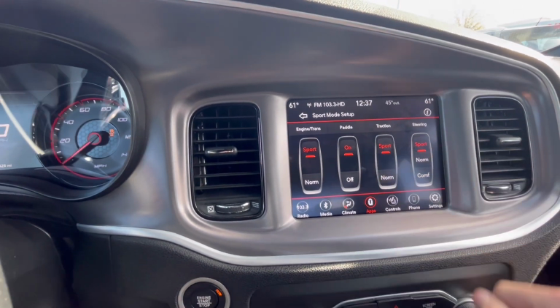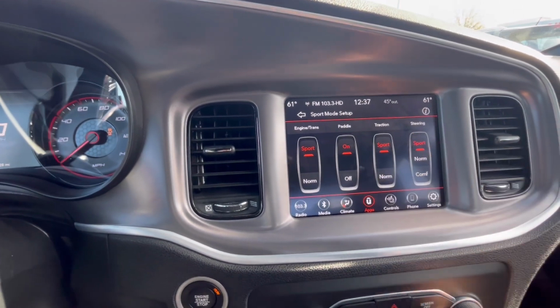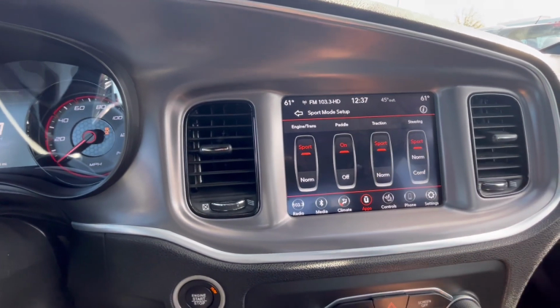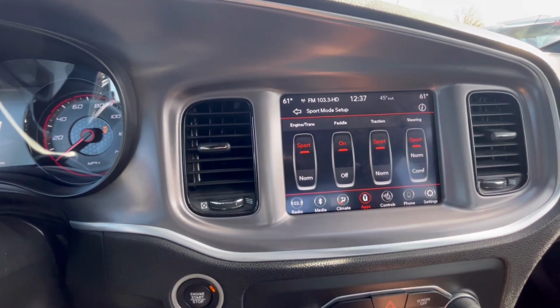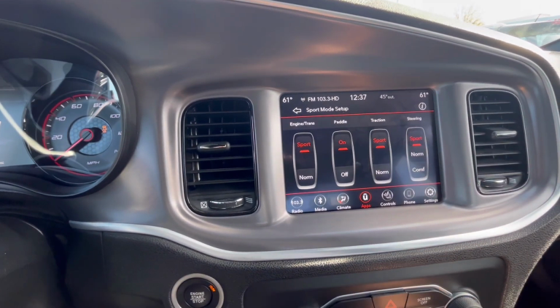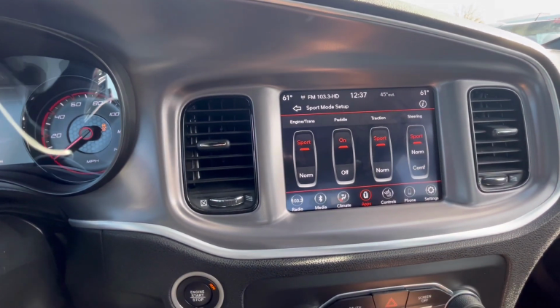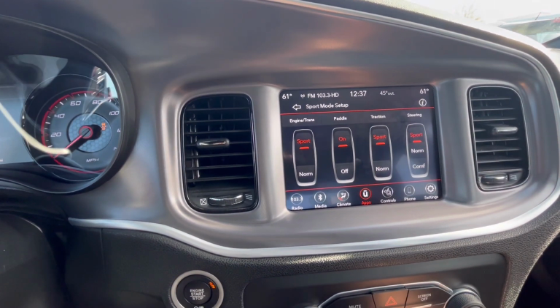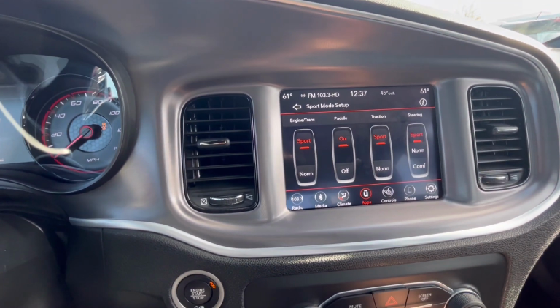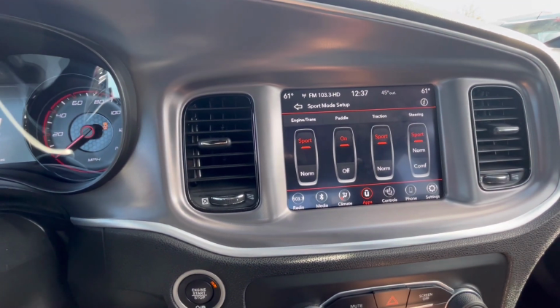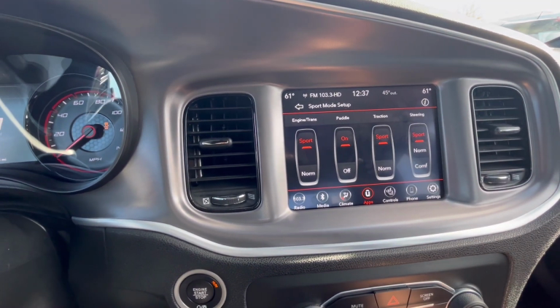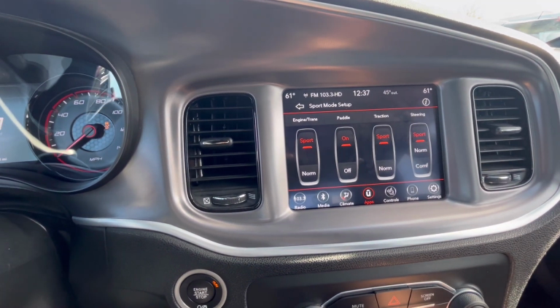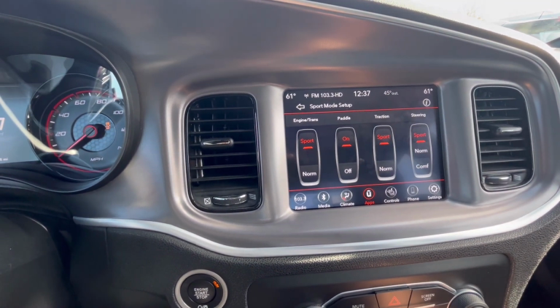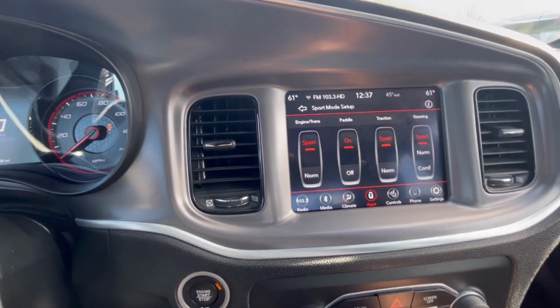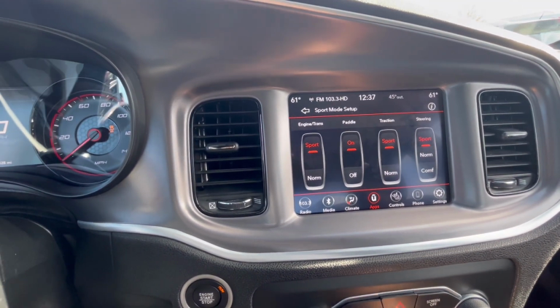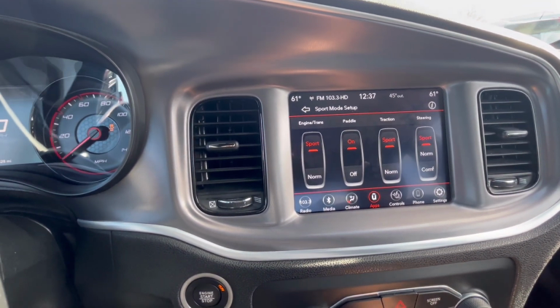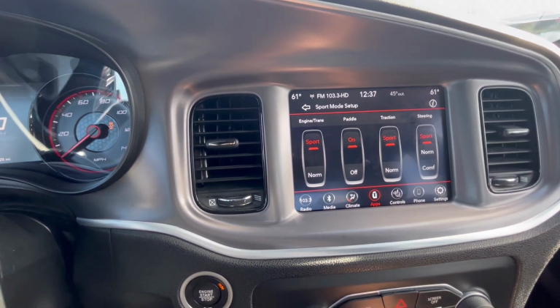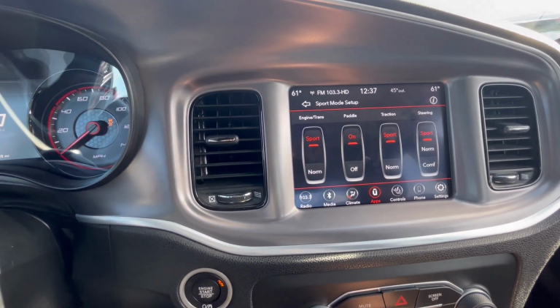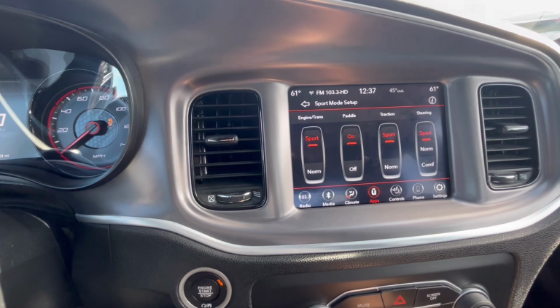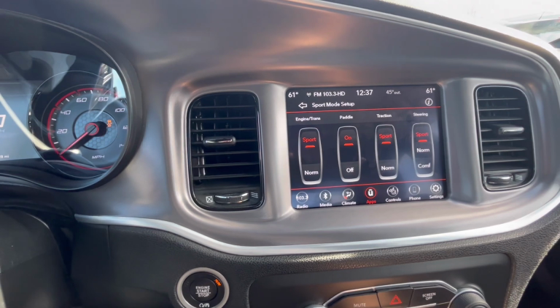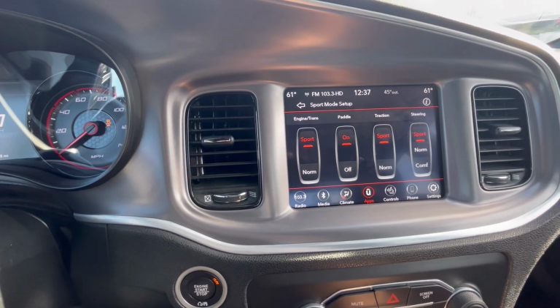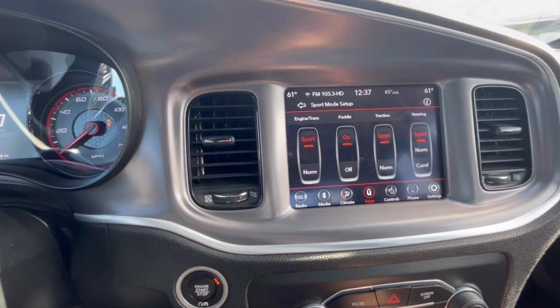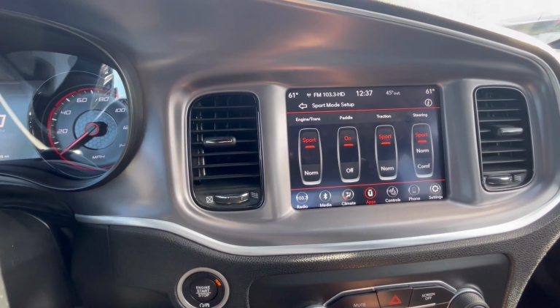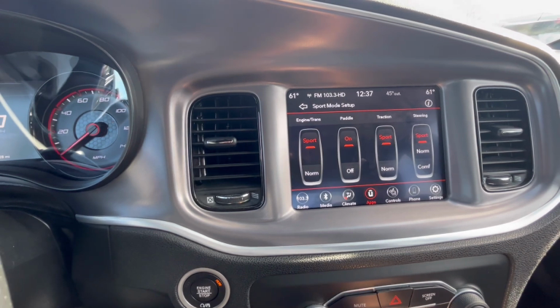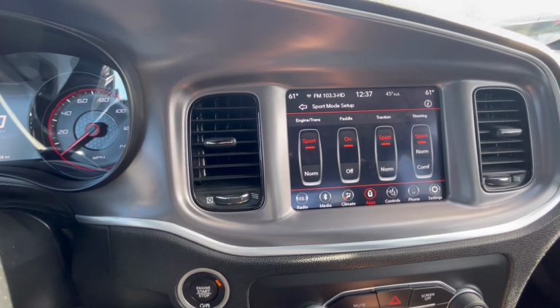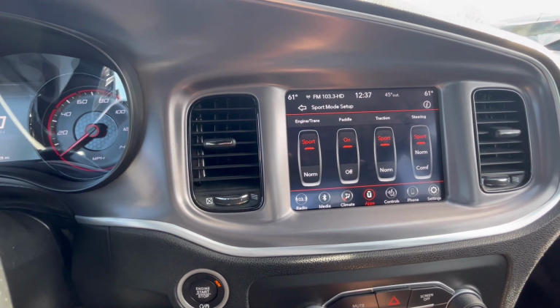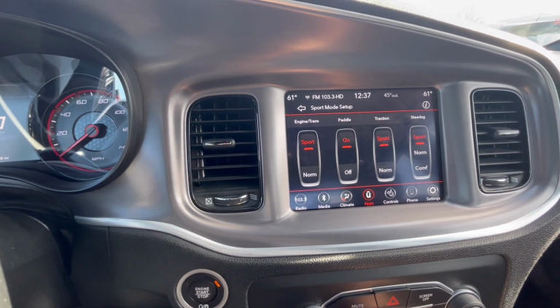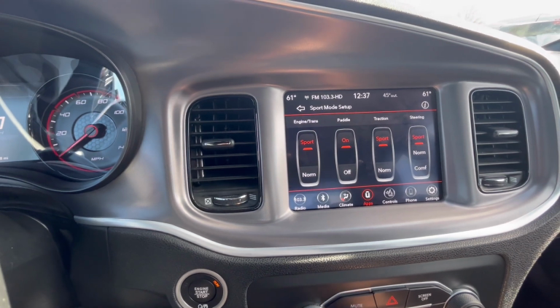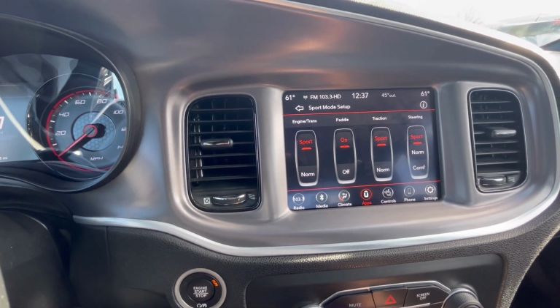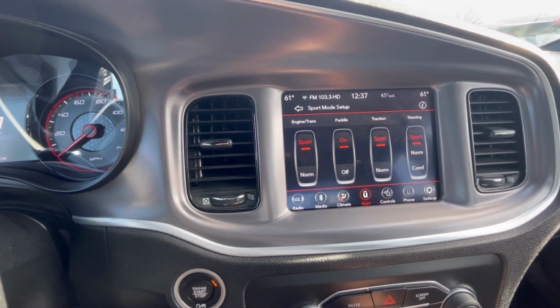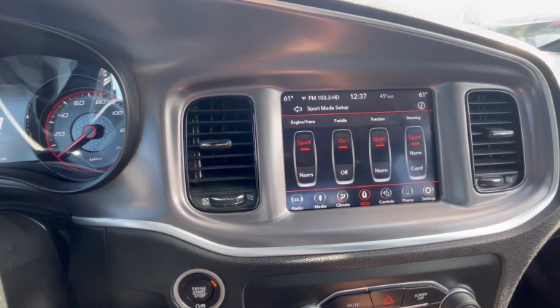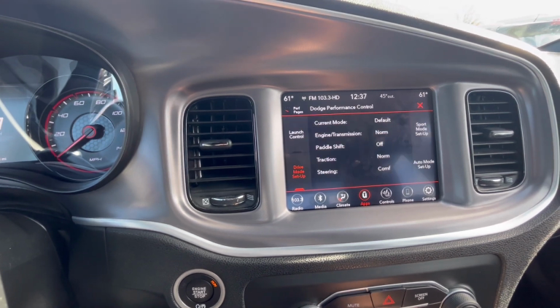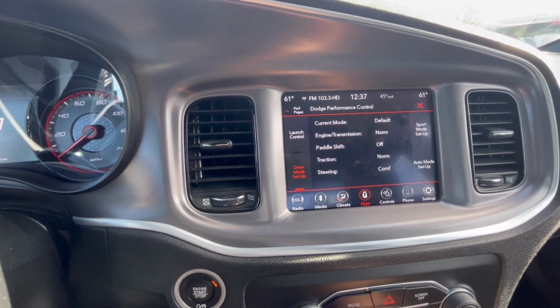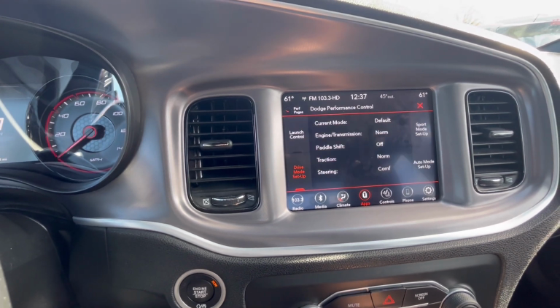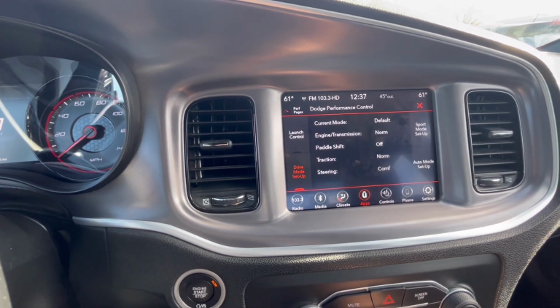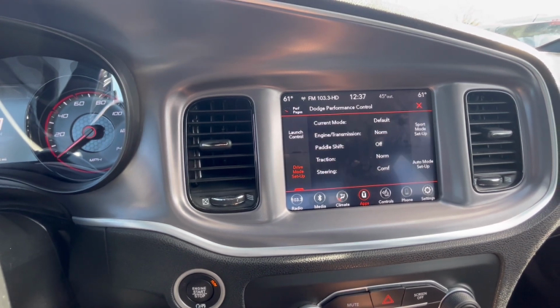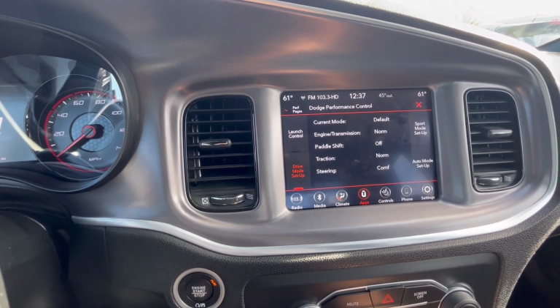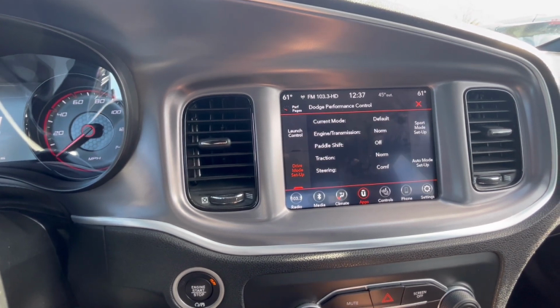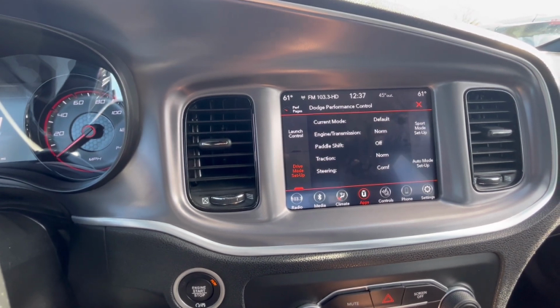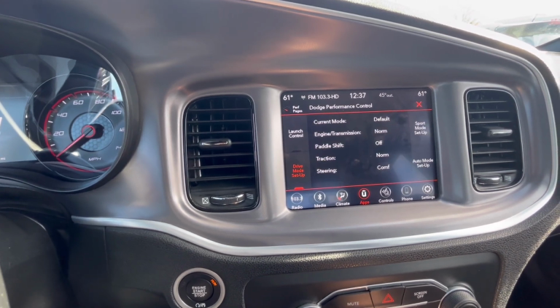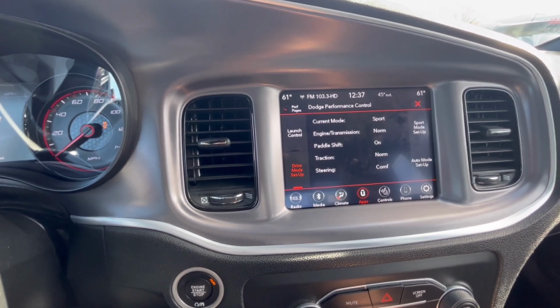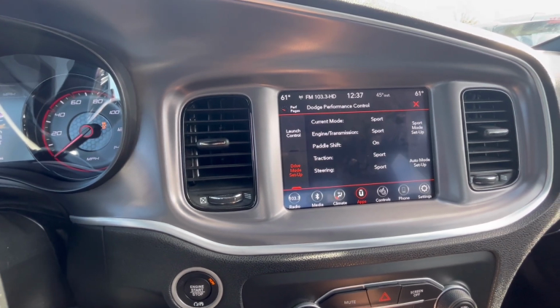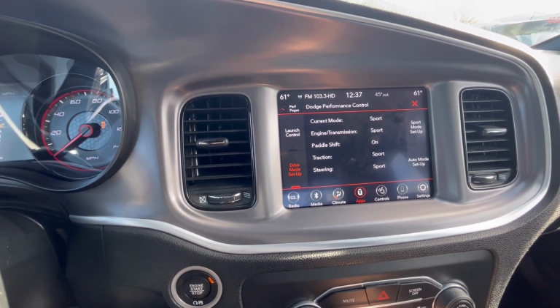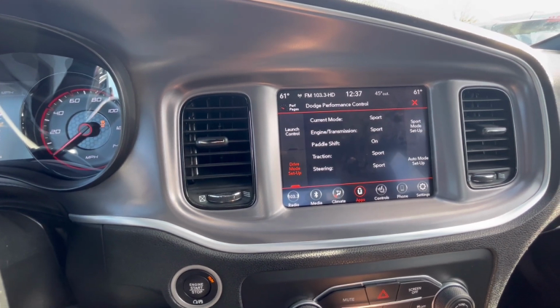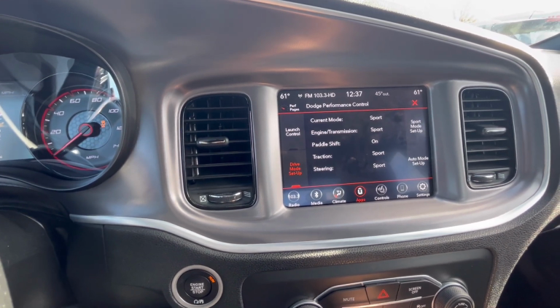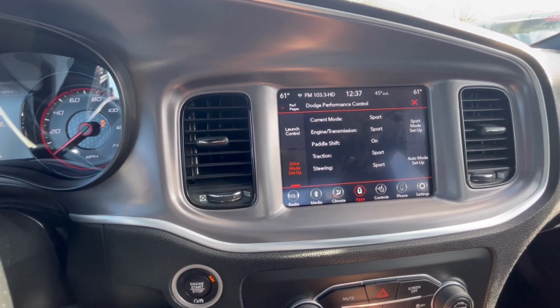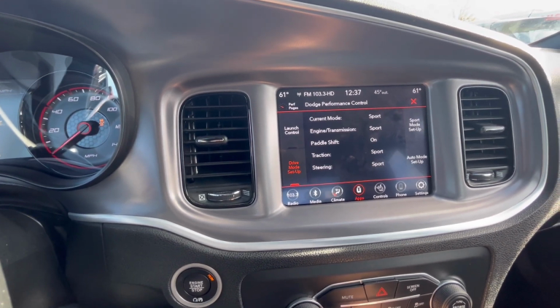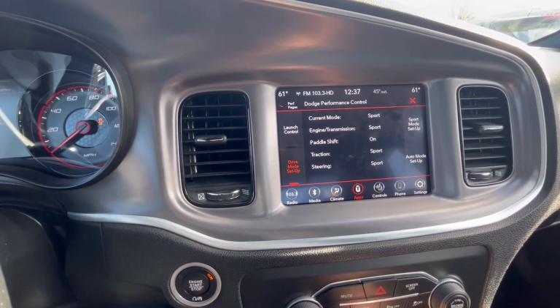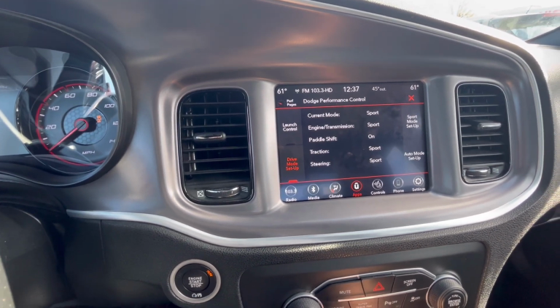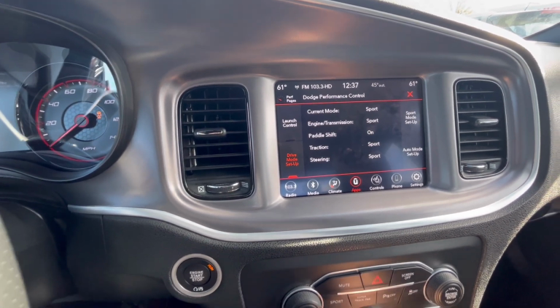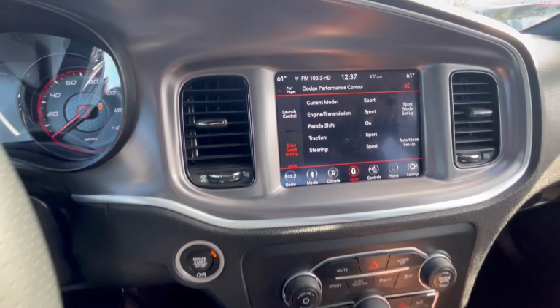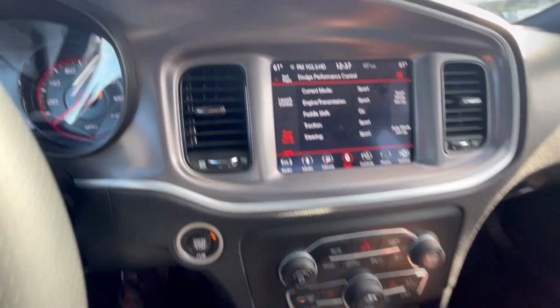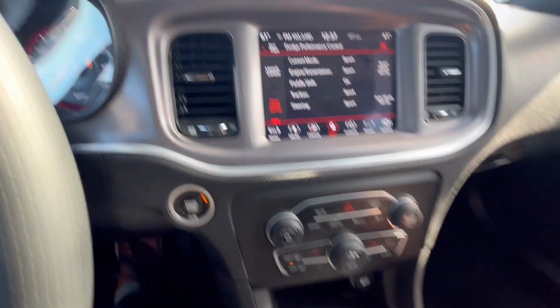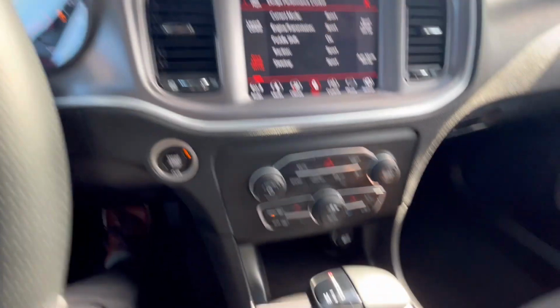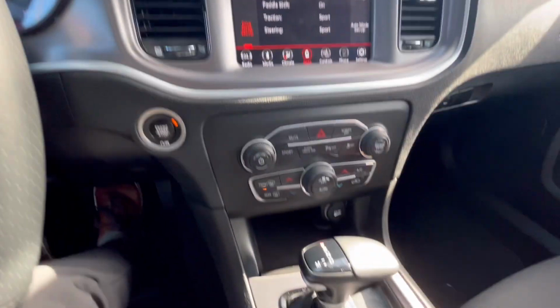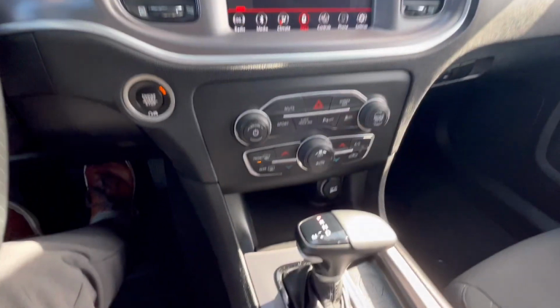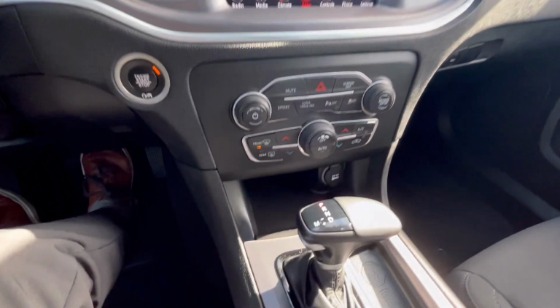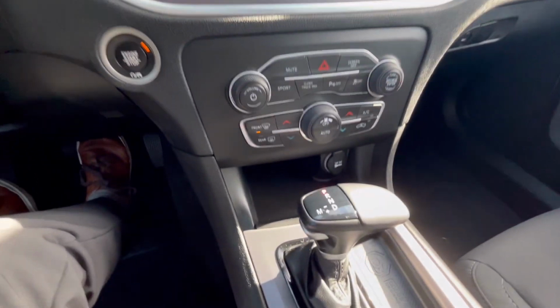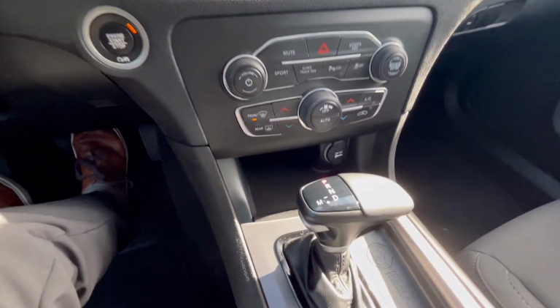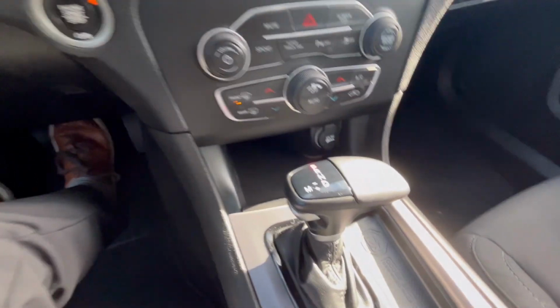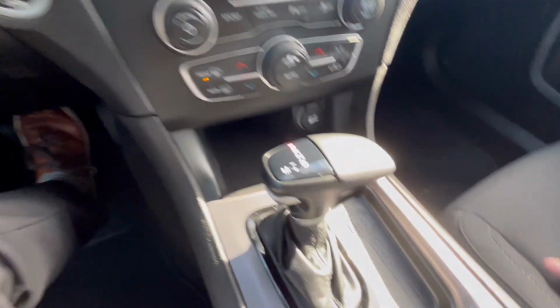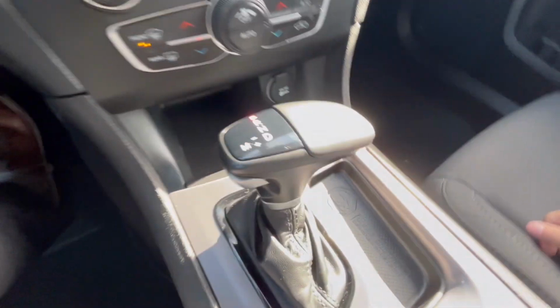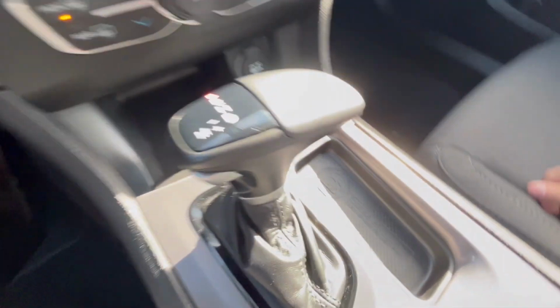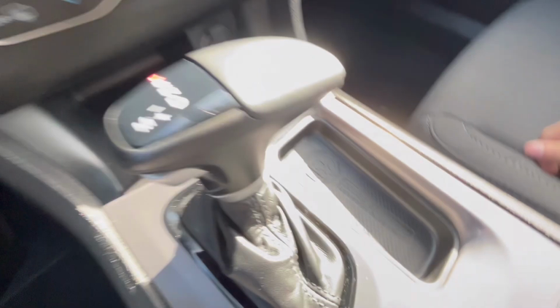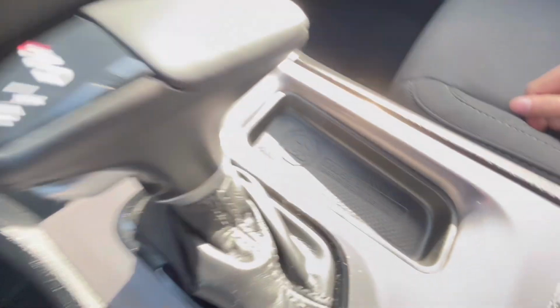You got sport, normal, and convenience mode — sets up your engine, transmission, and traction controls. With launch control, you wouldn't believe it.